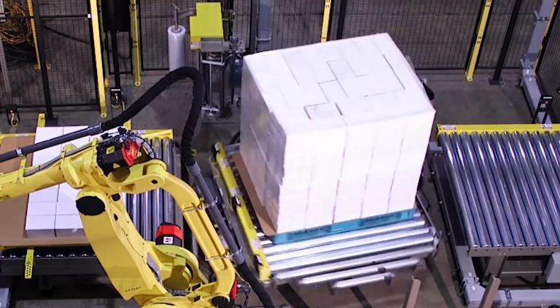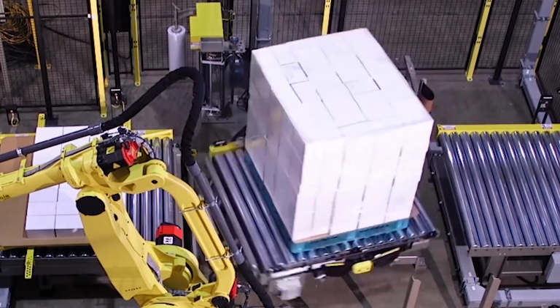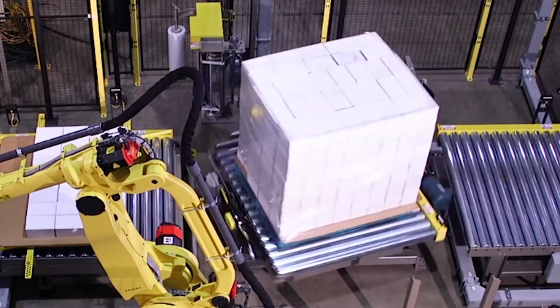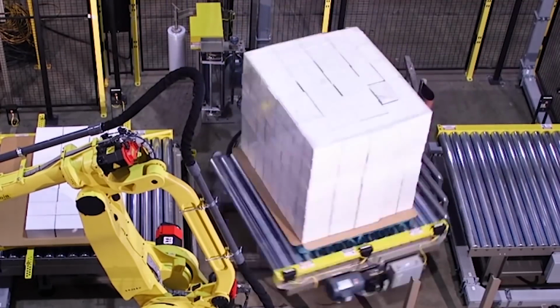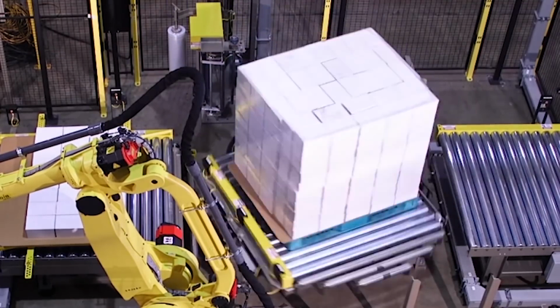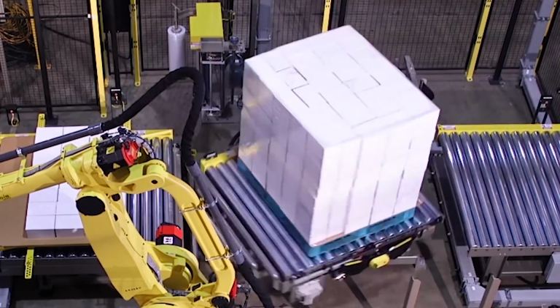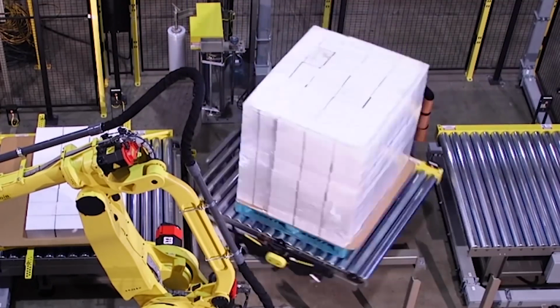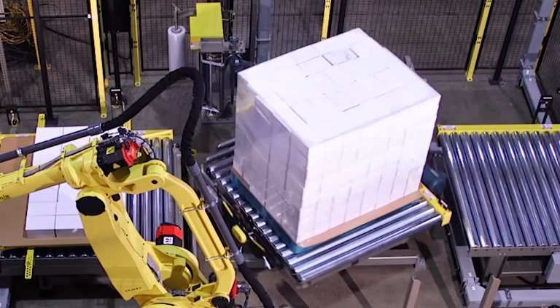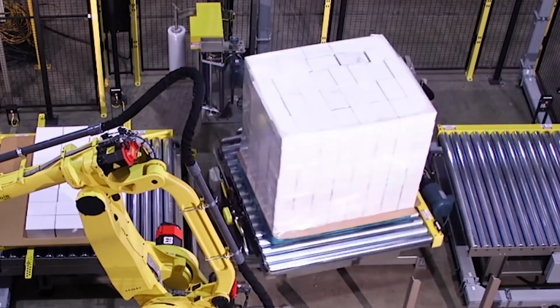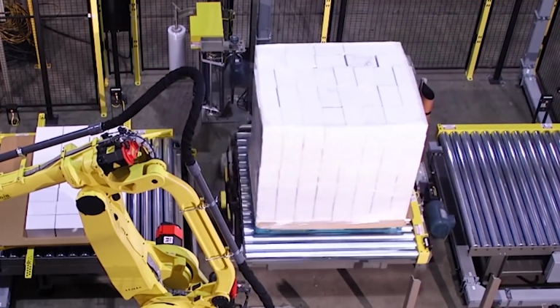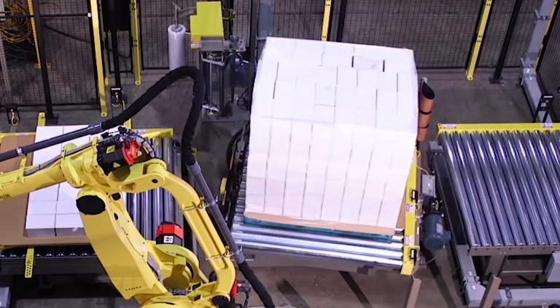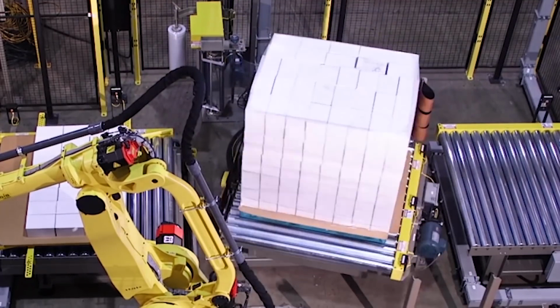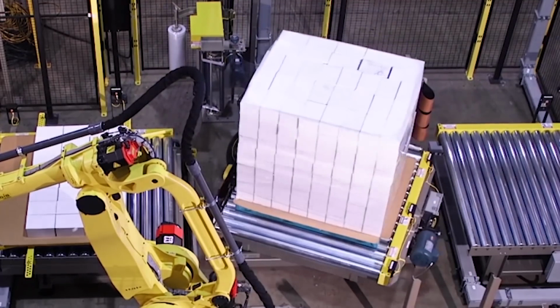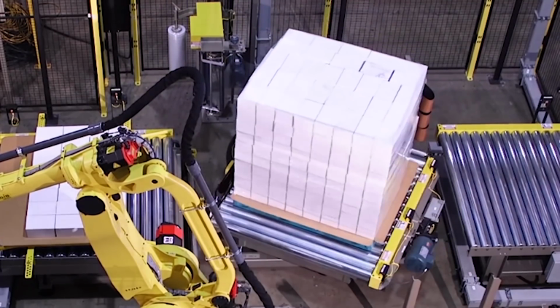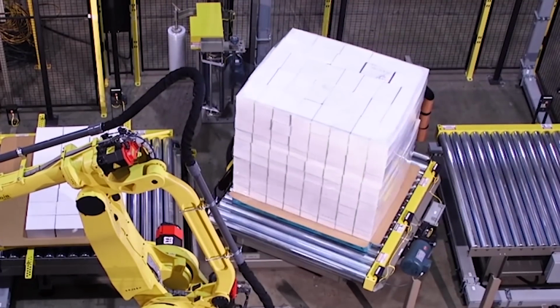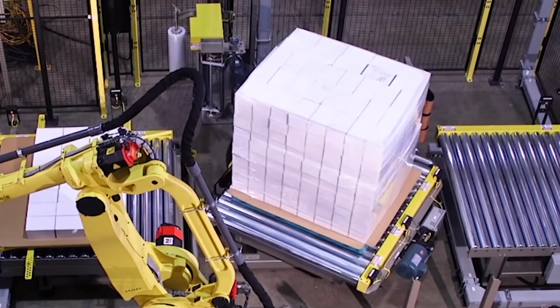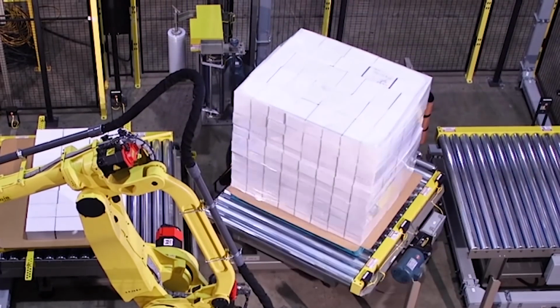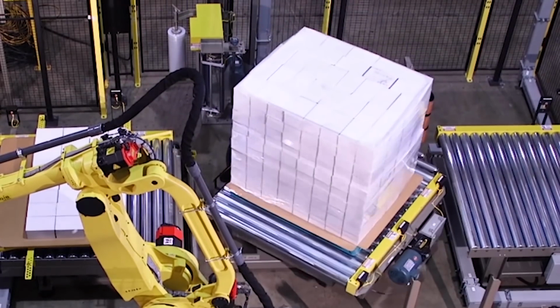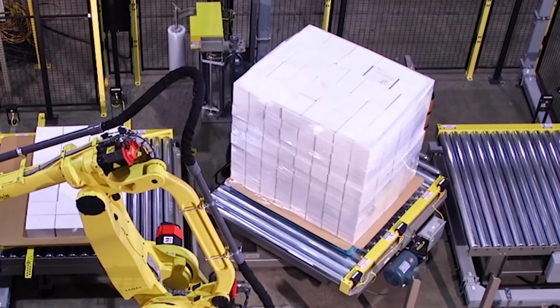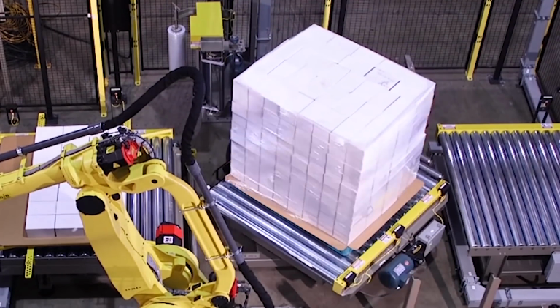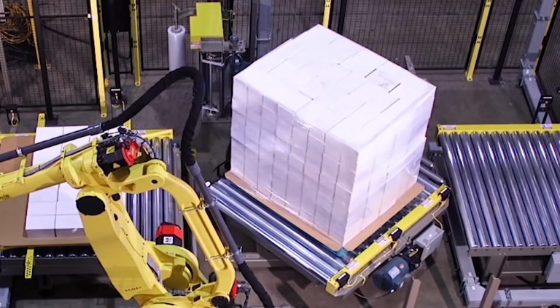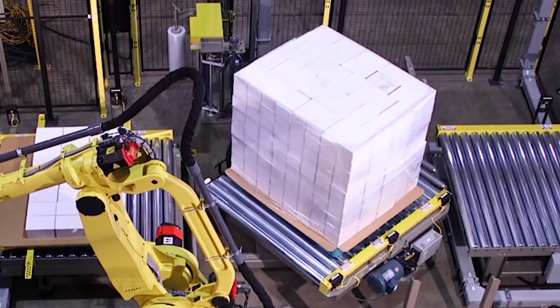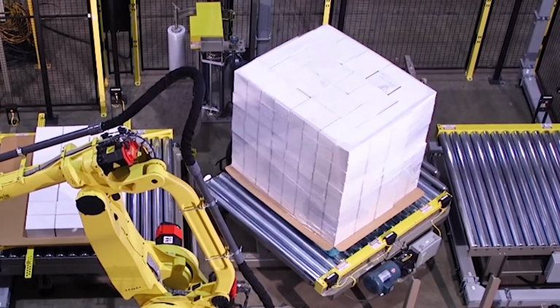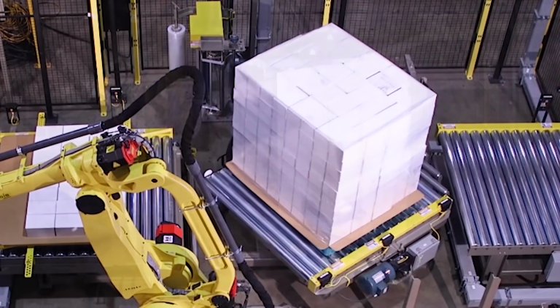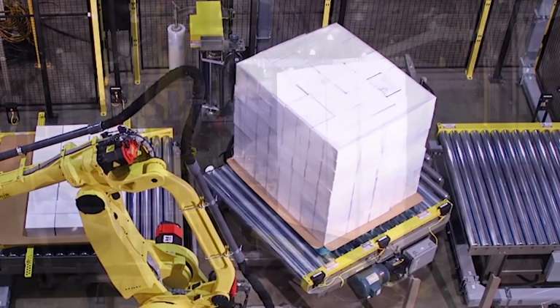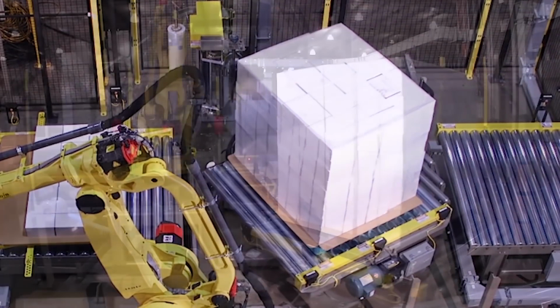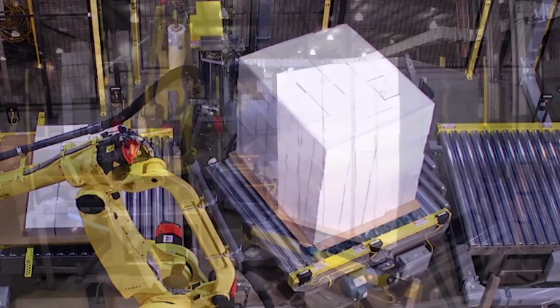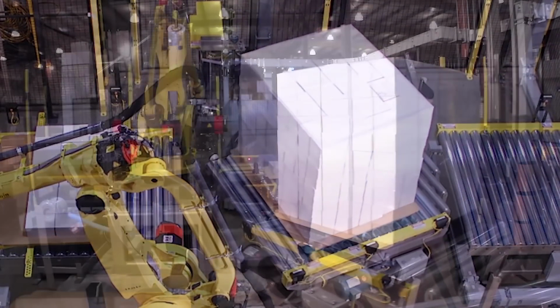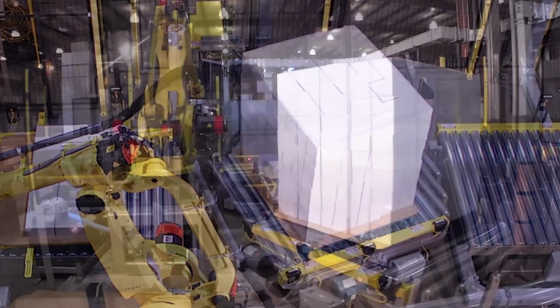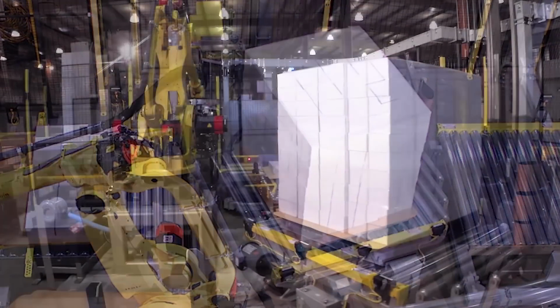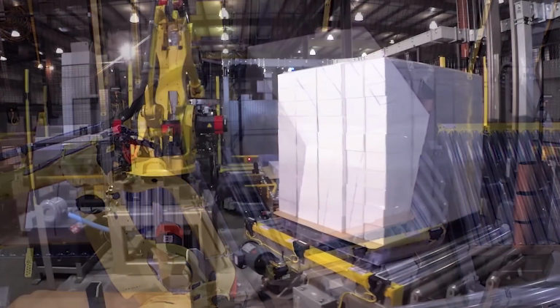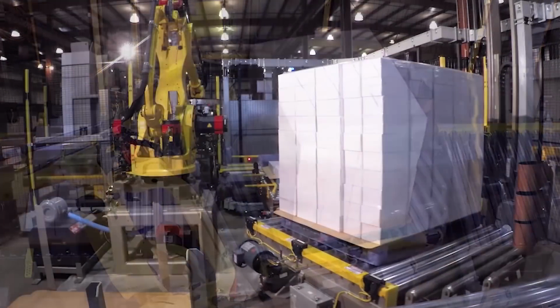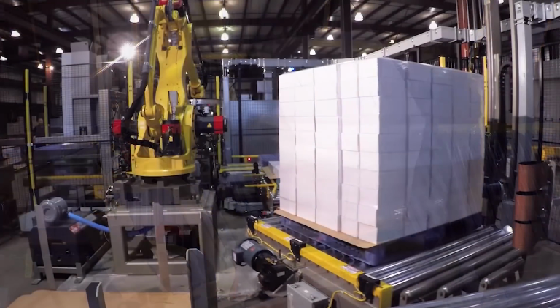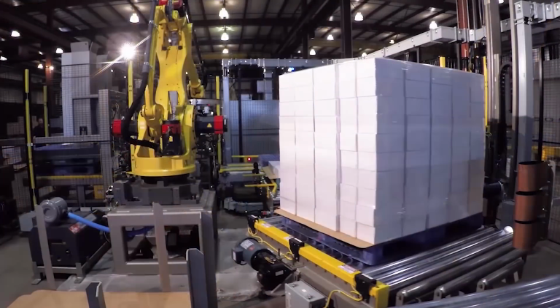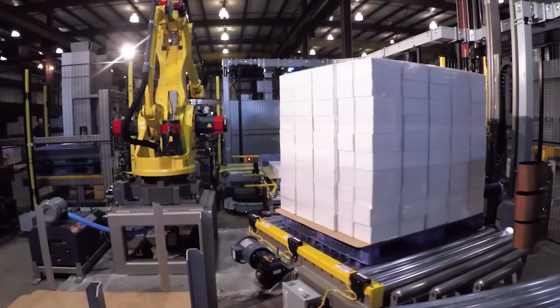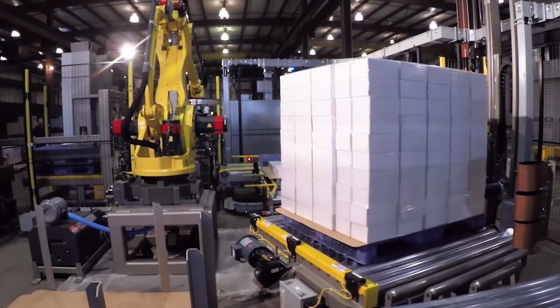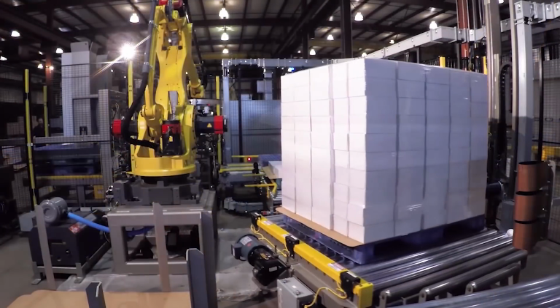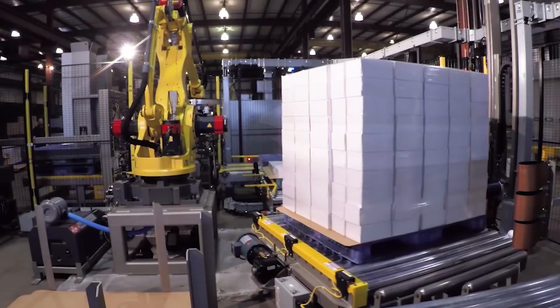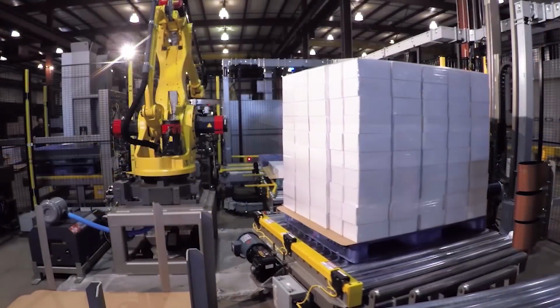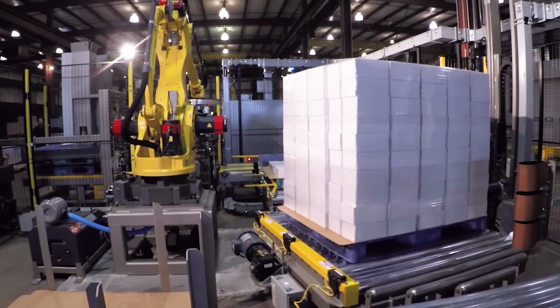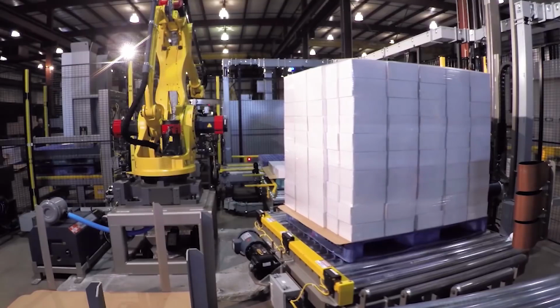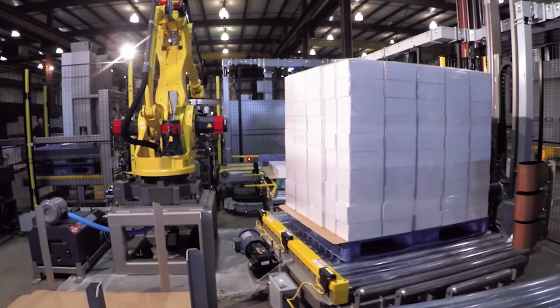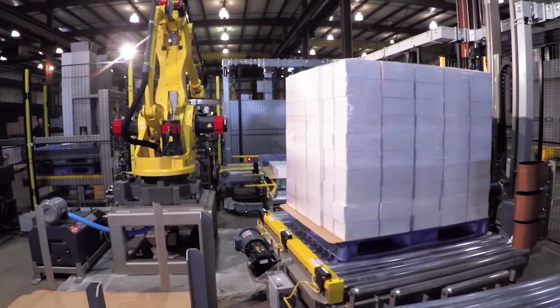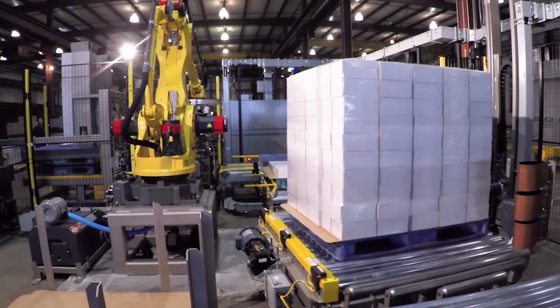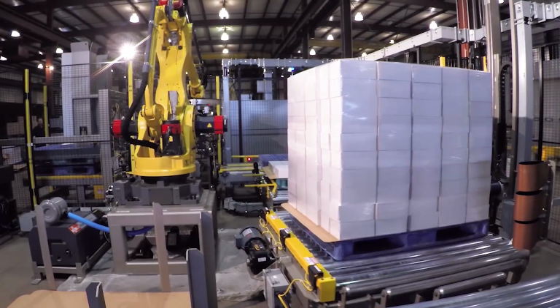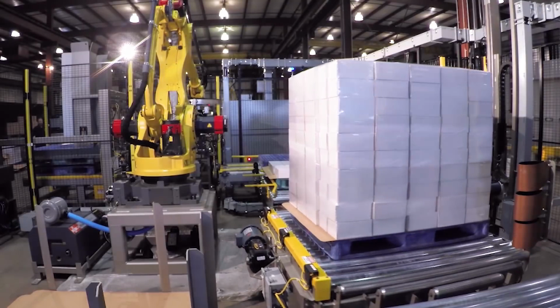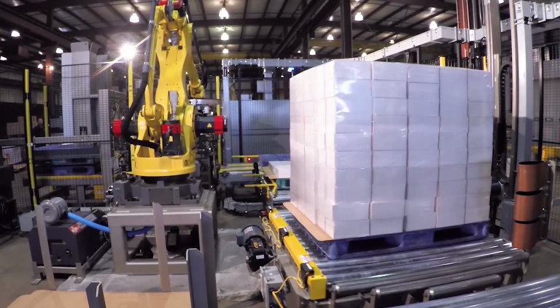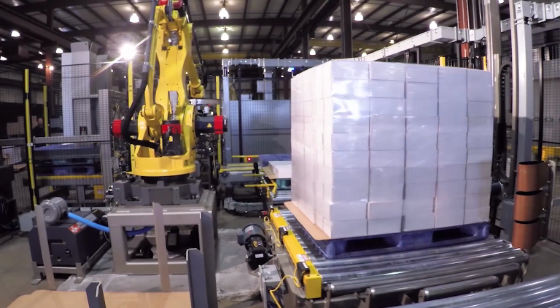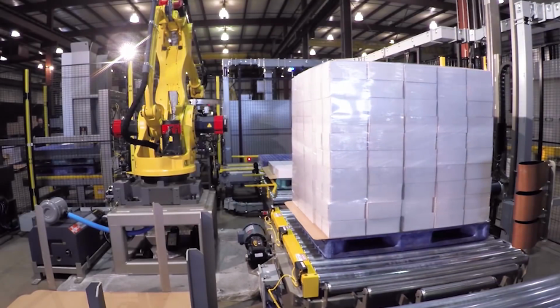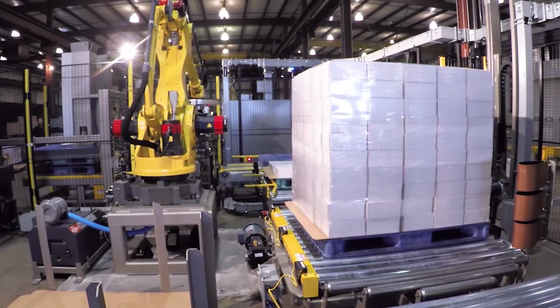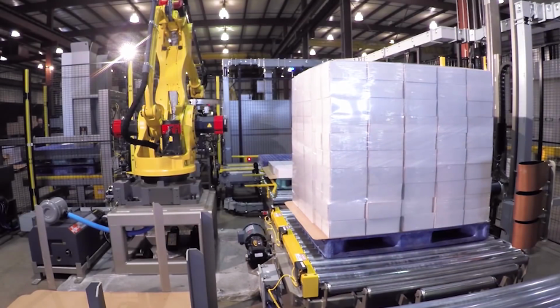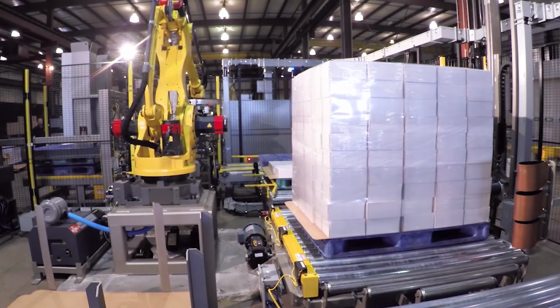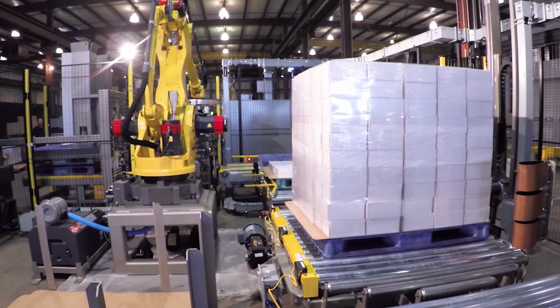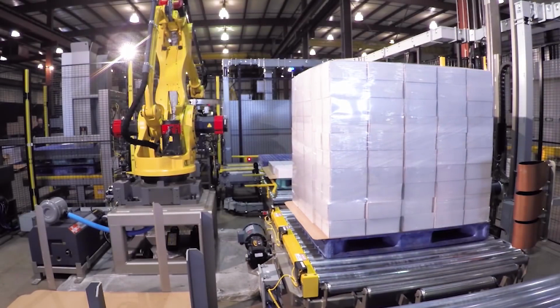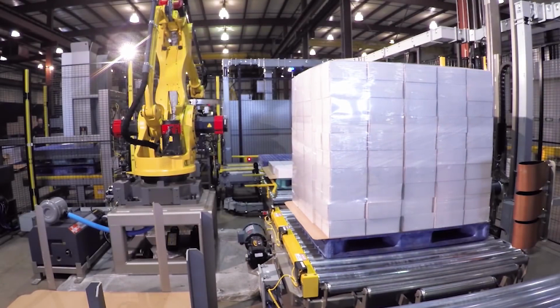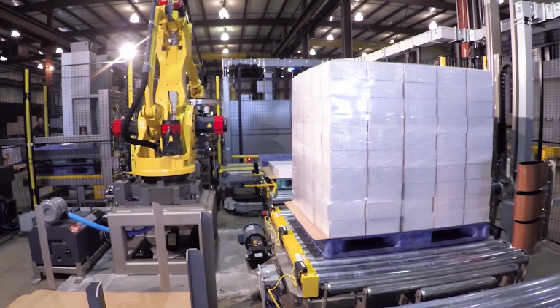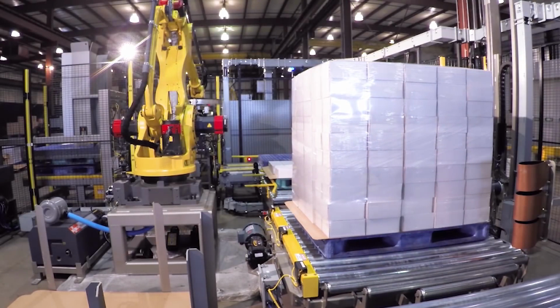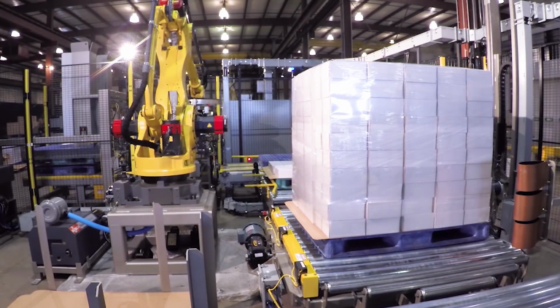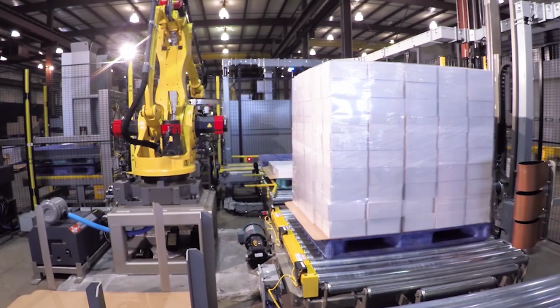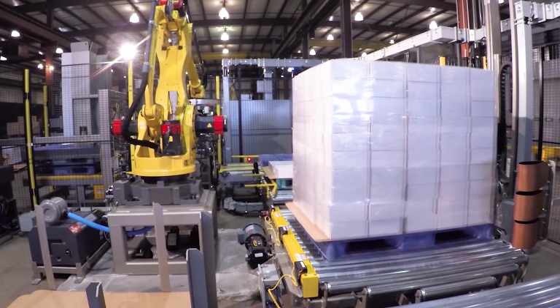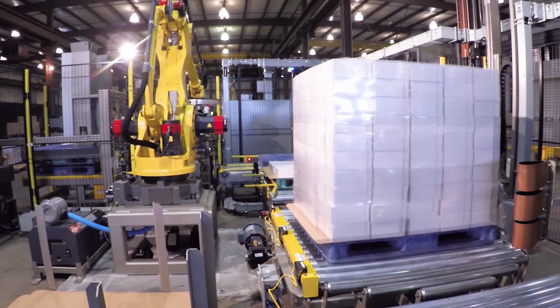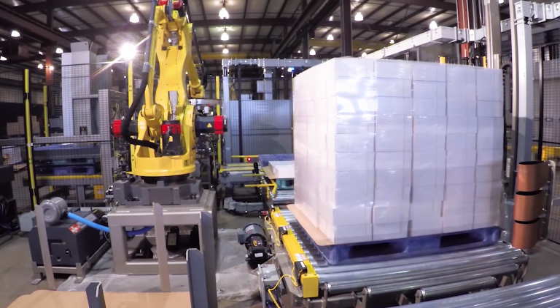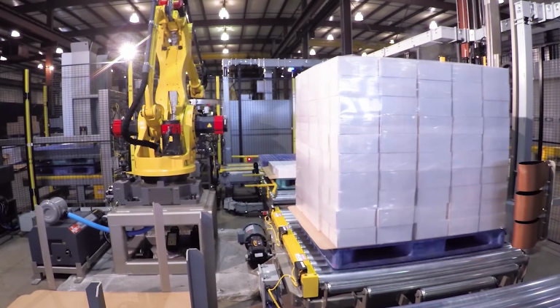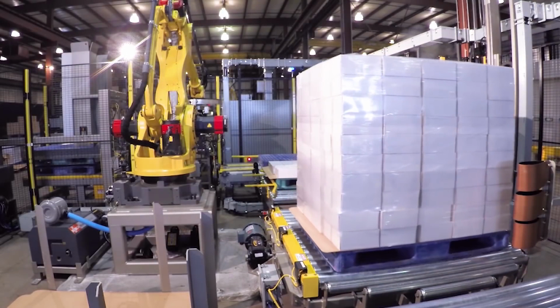When a pallet is complete, the load is conveyed out of the wrapping cell for distribution via a chain lift transfer conveyor.